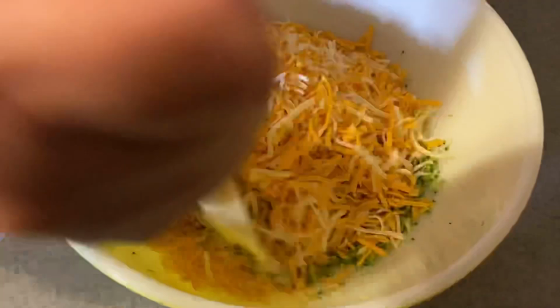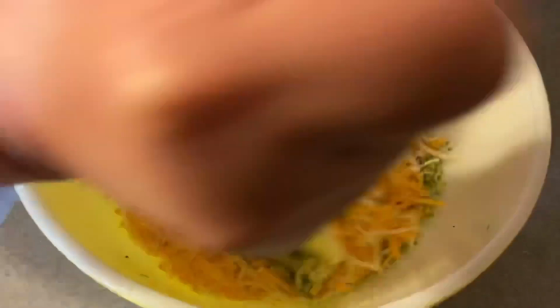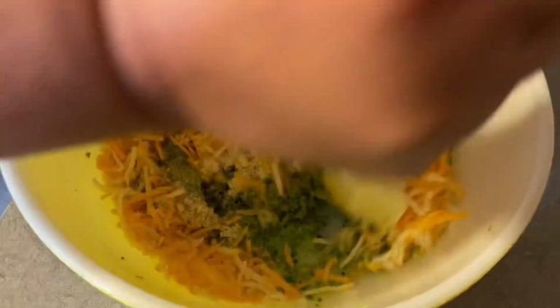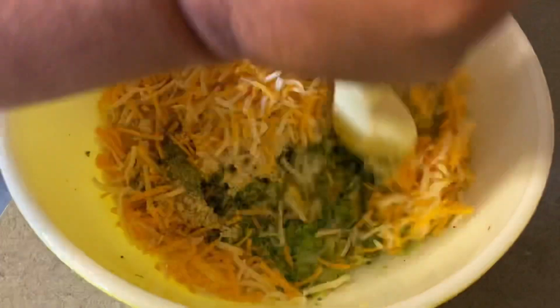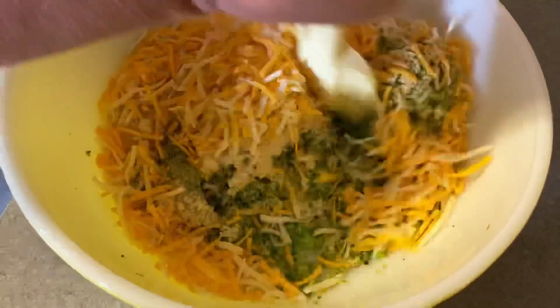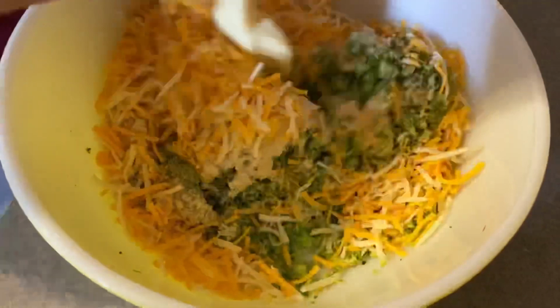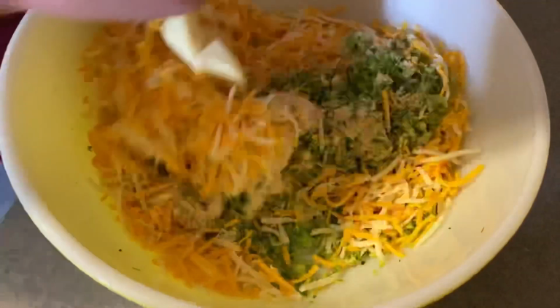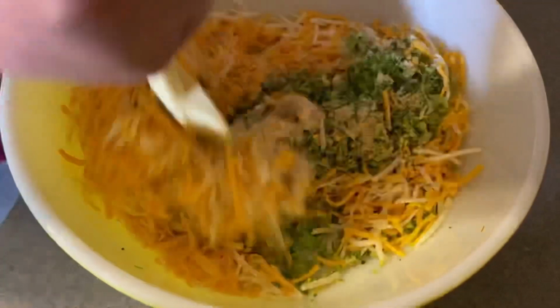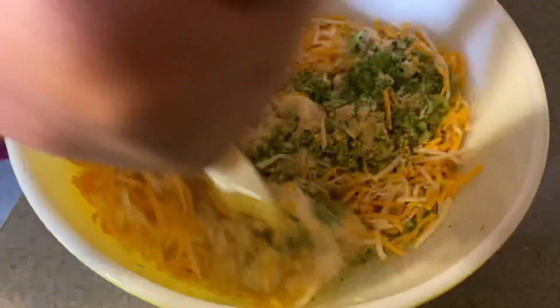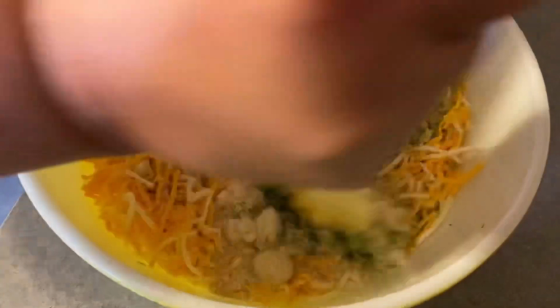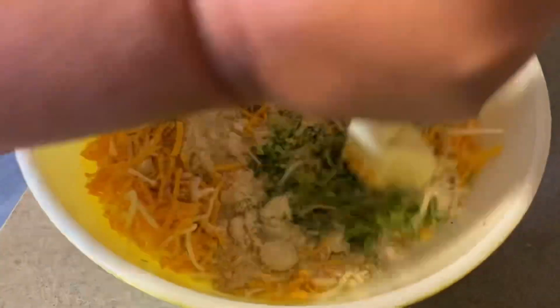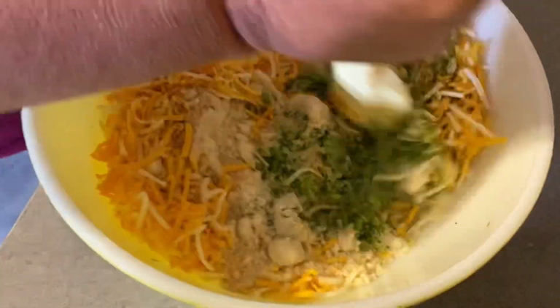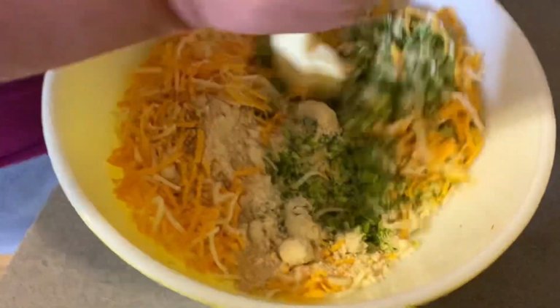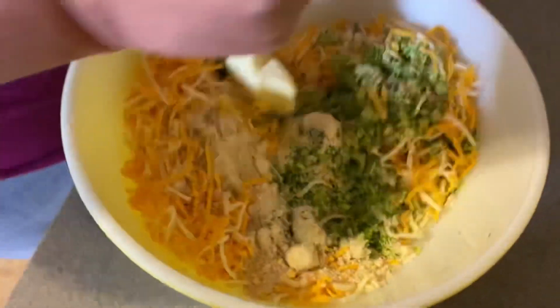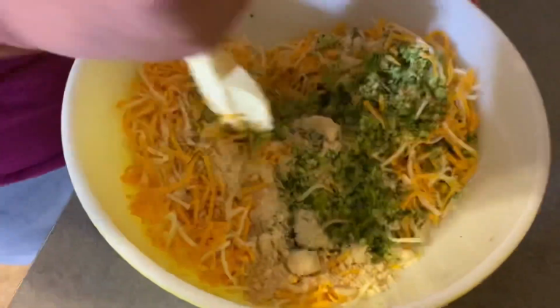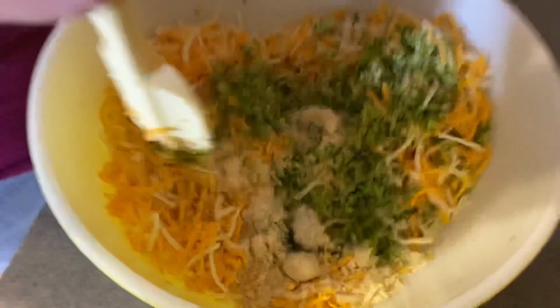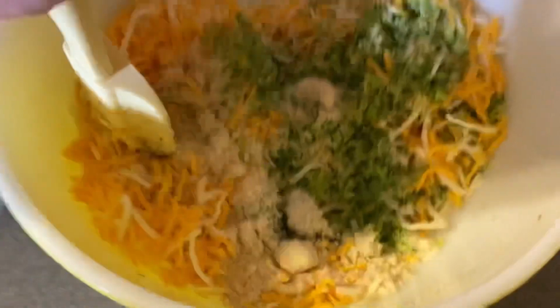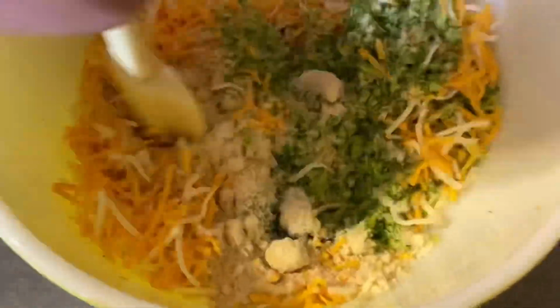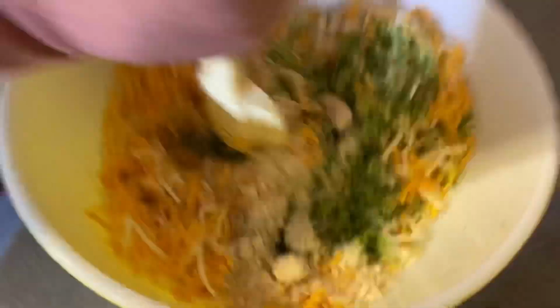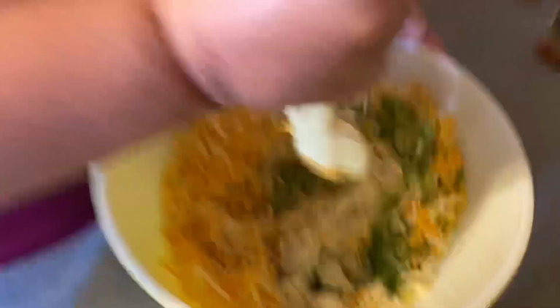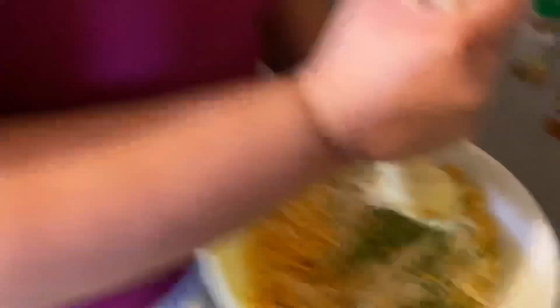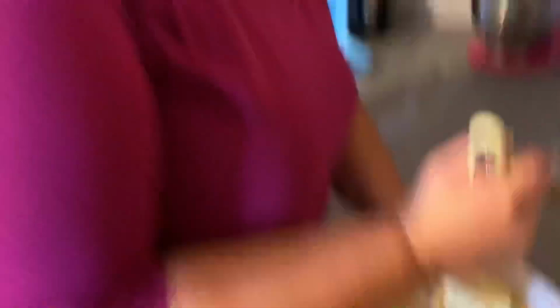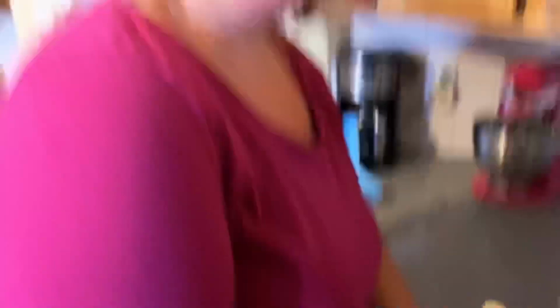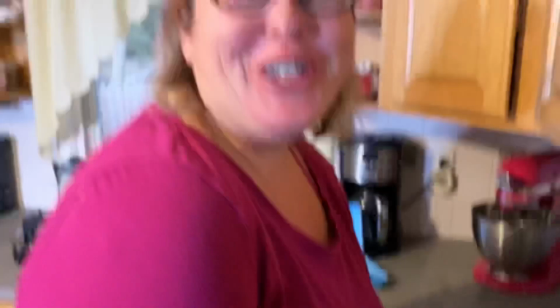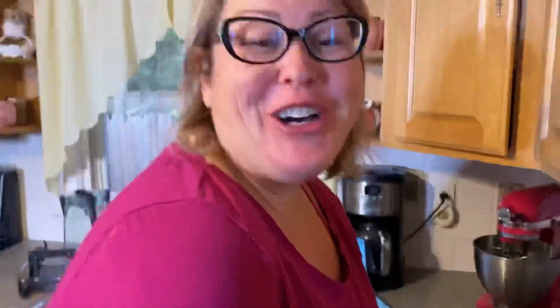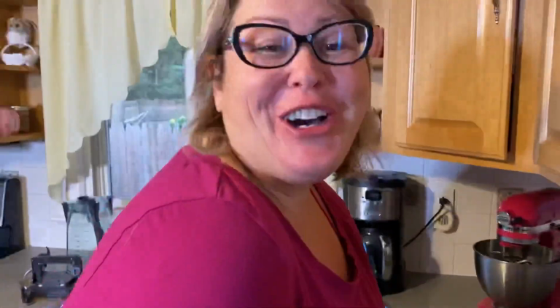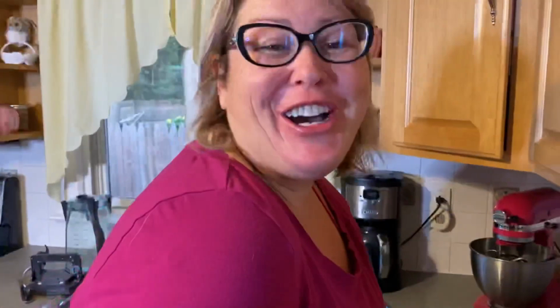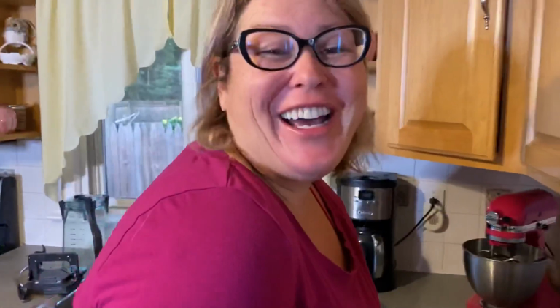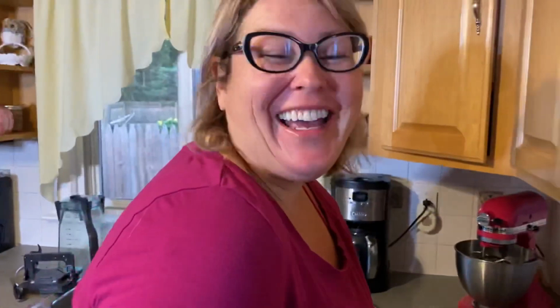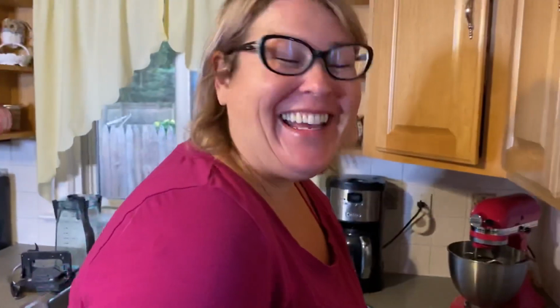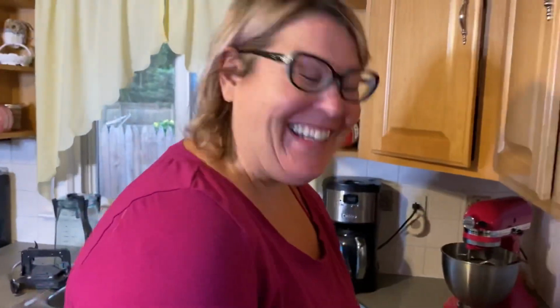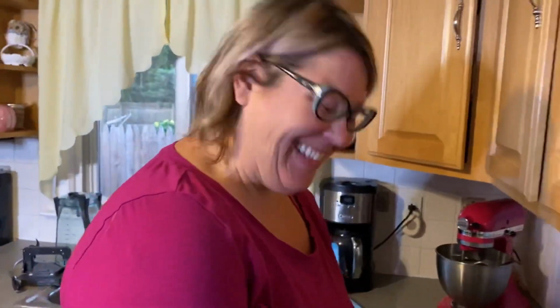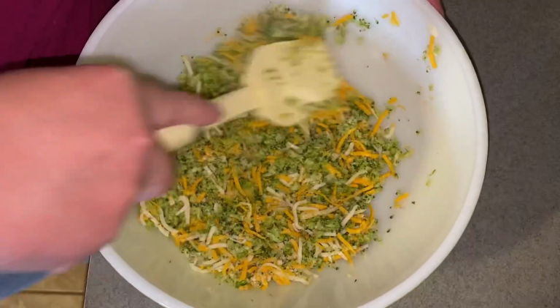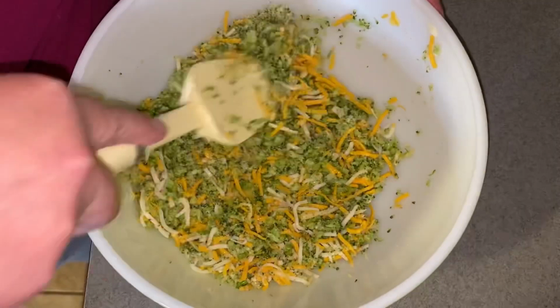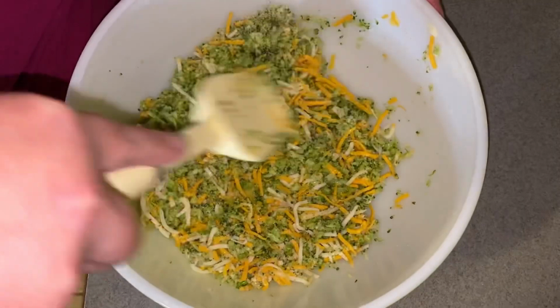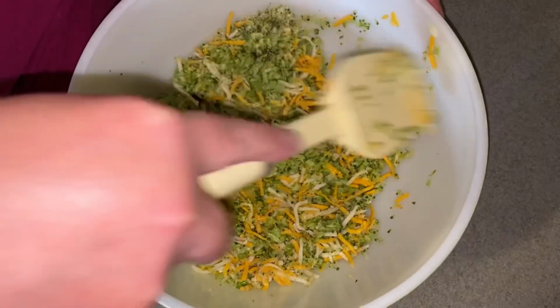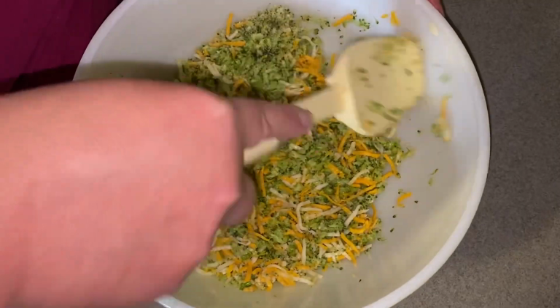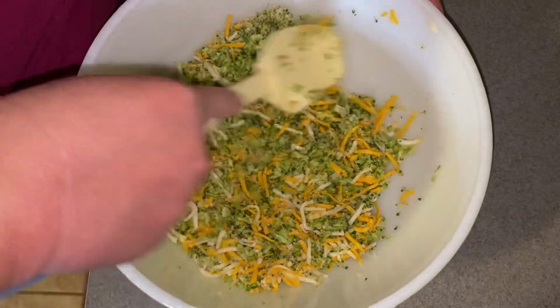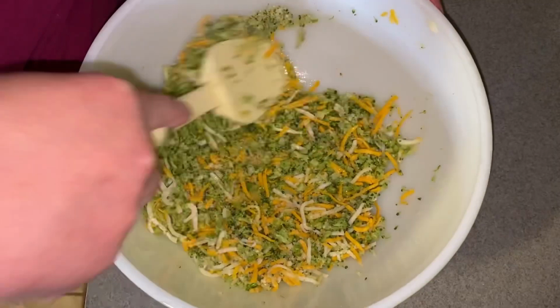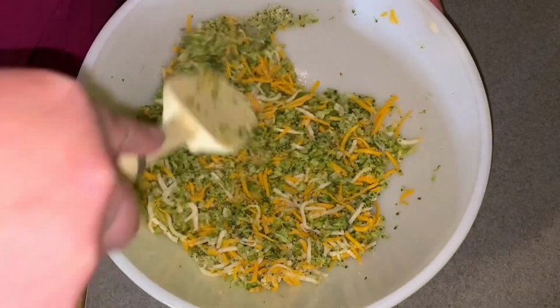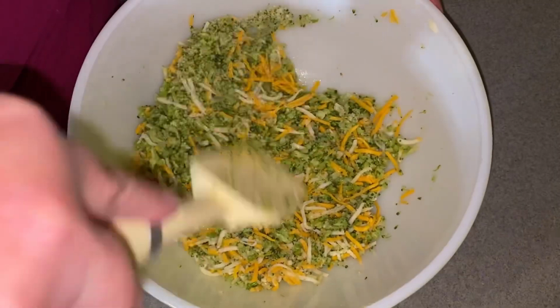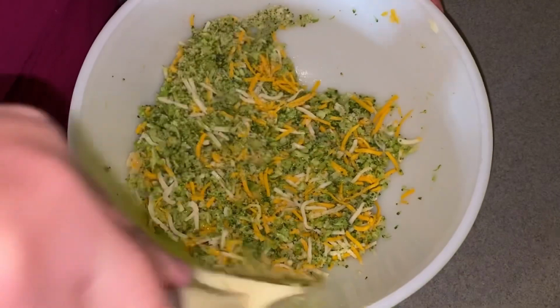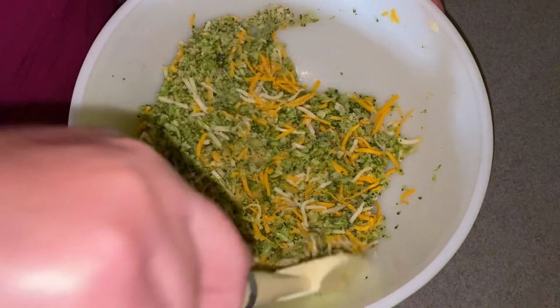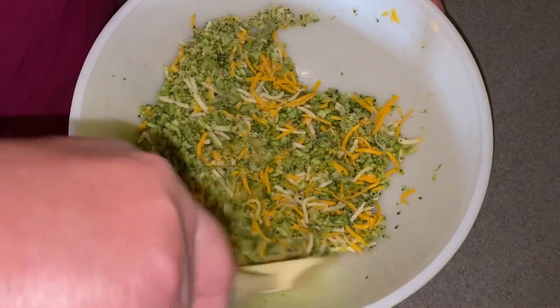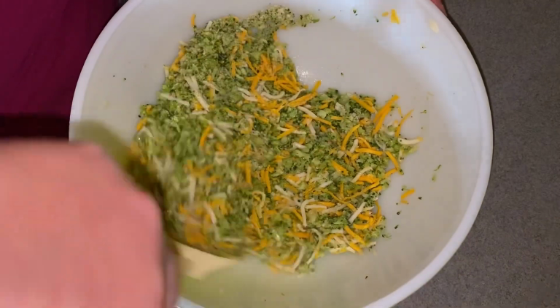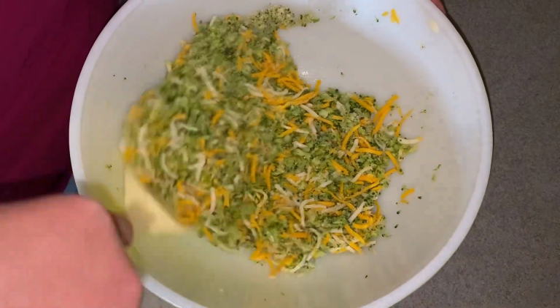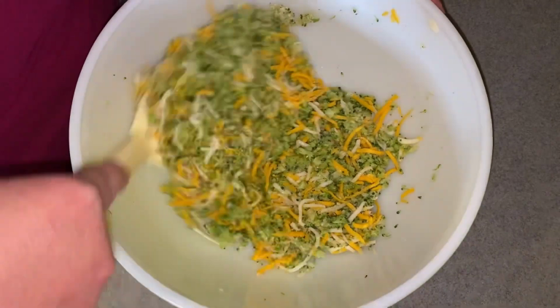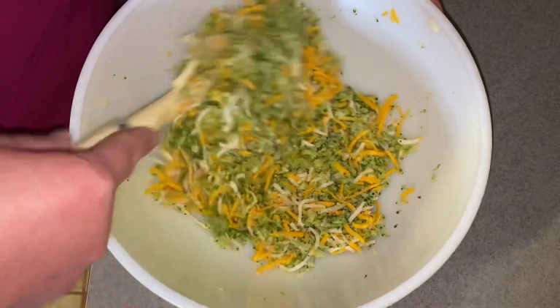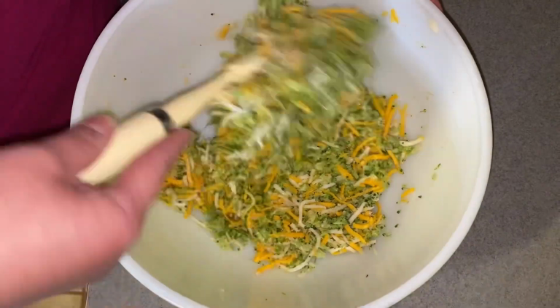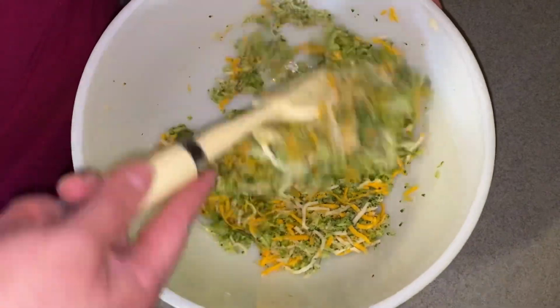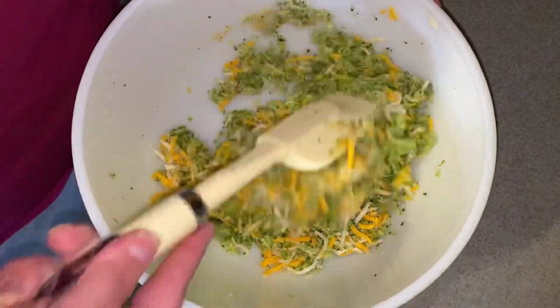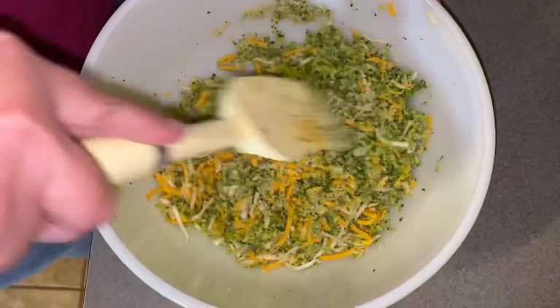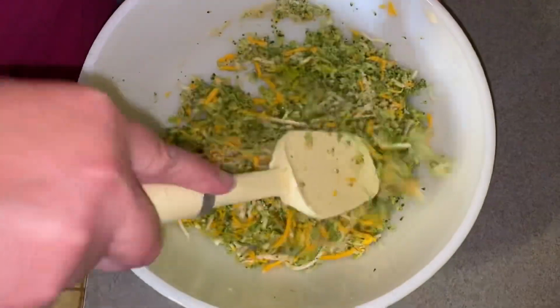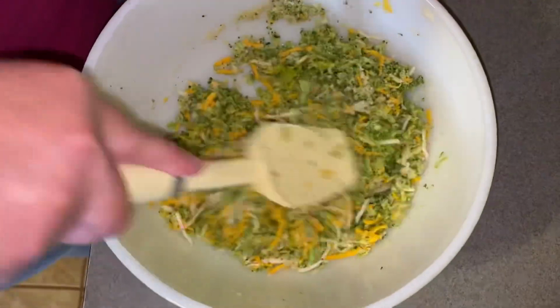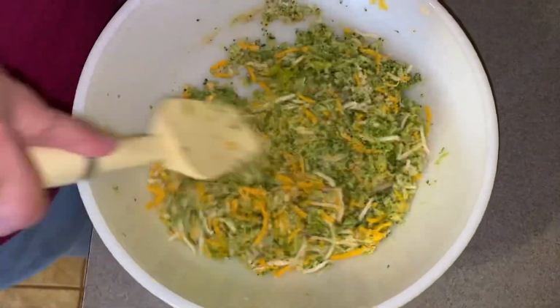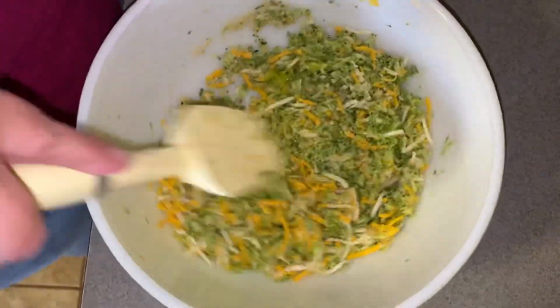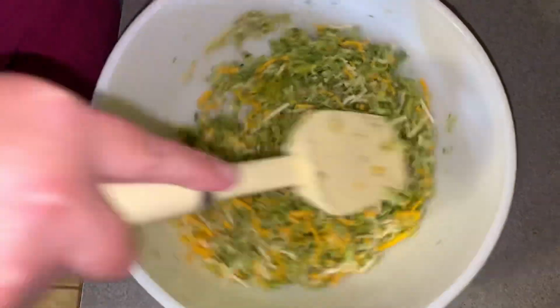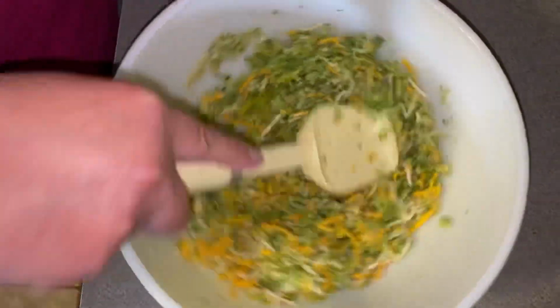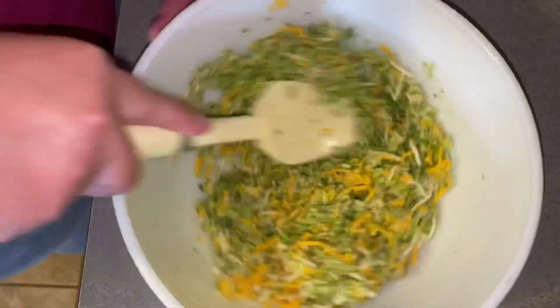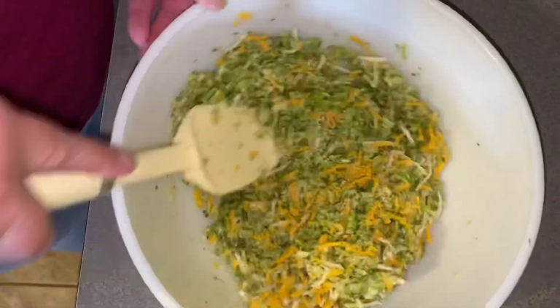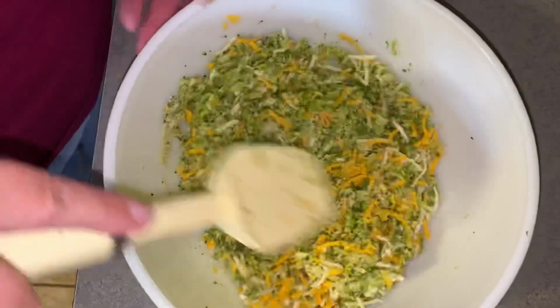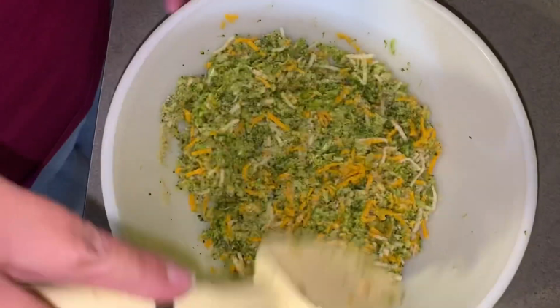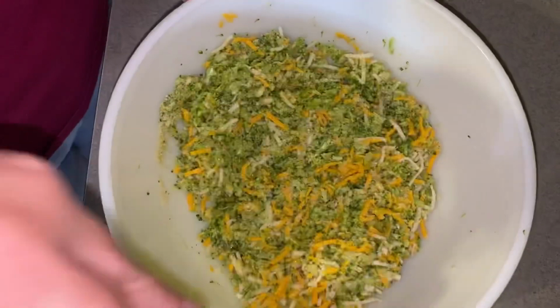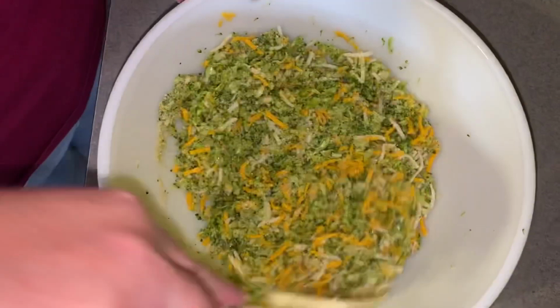Mix it up real good. Do we need more cheese? What's your heart telling you?